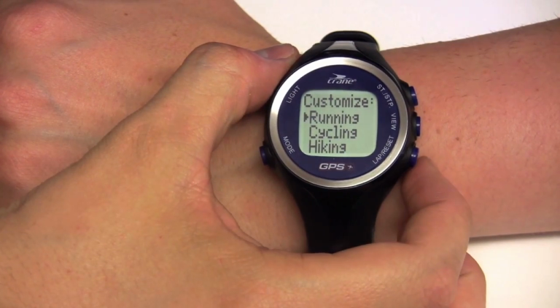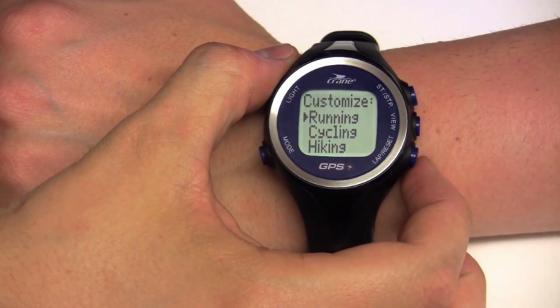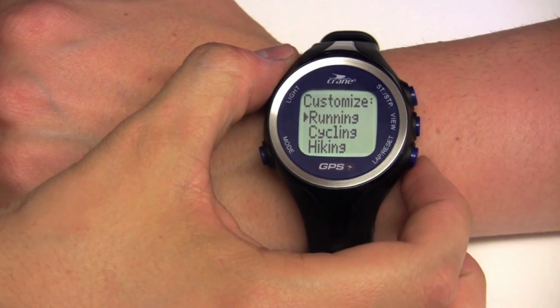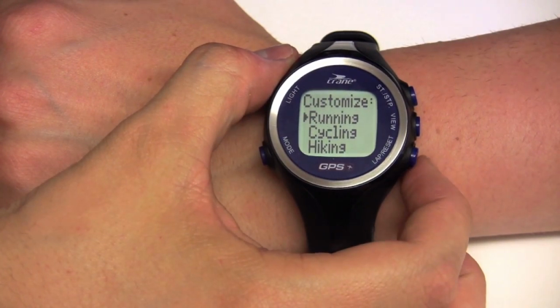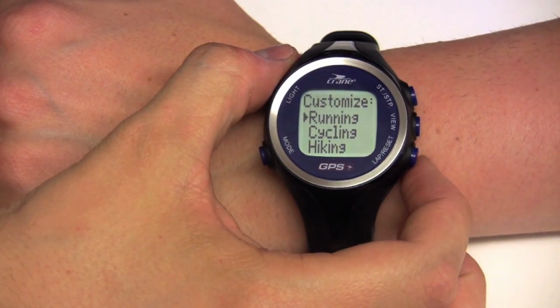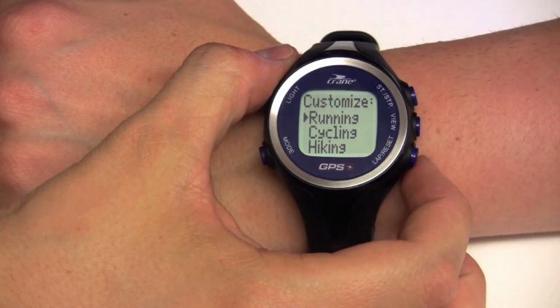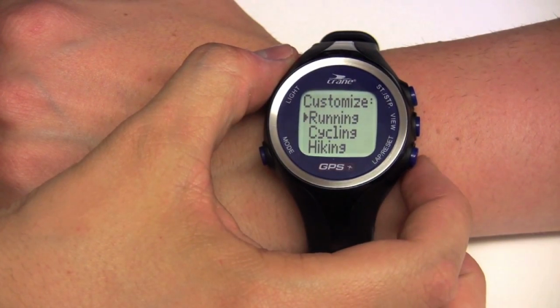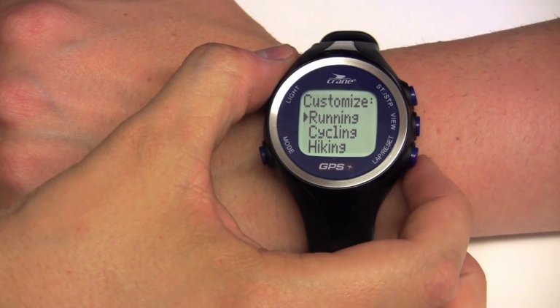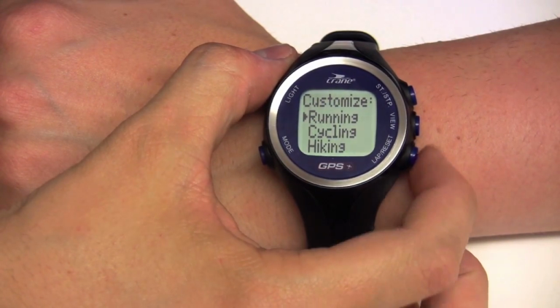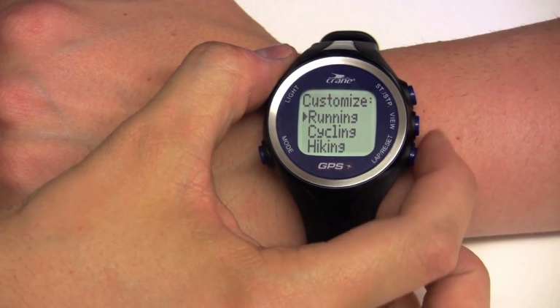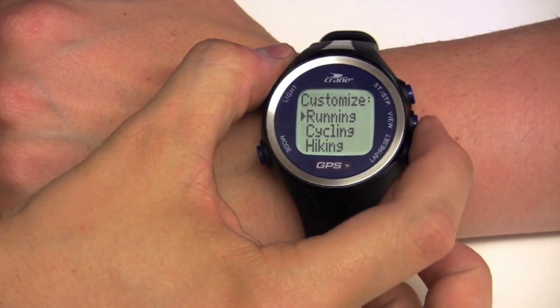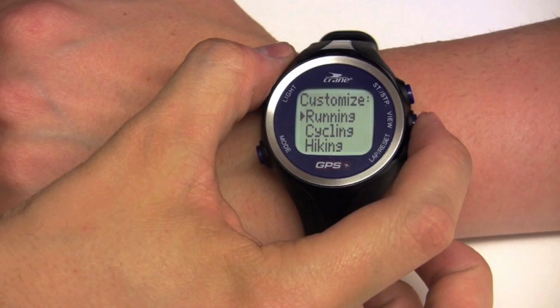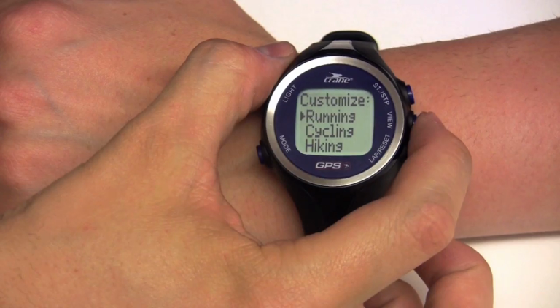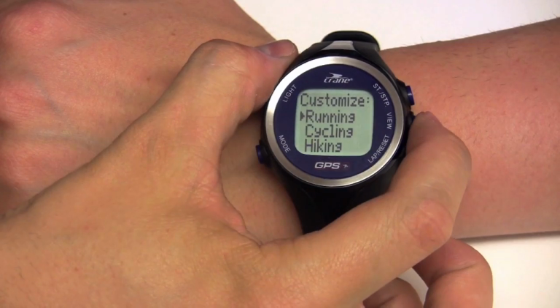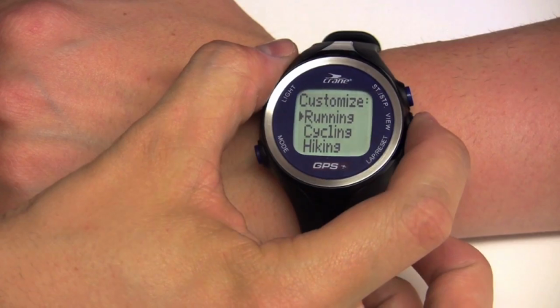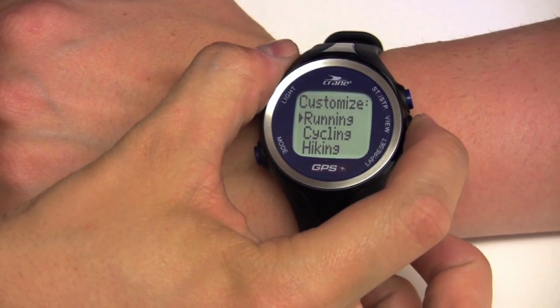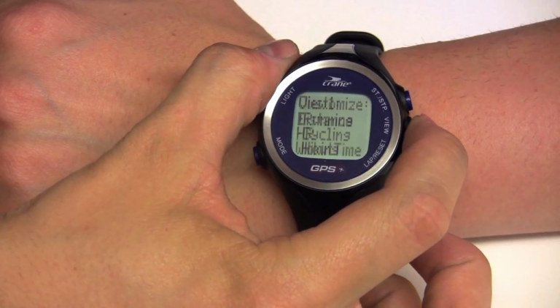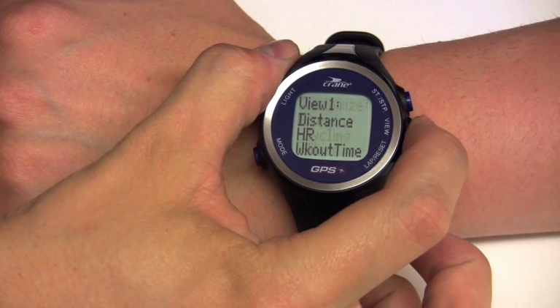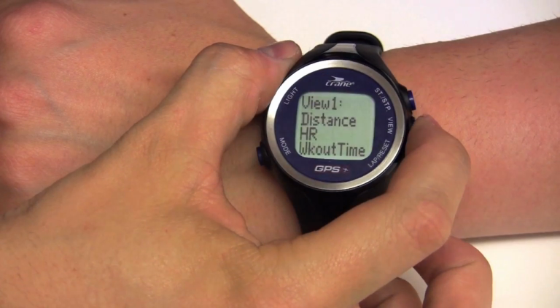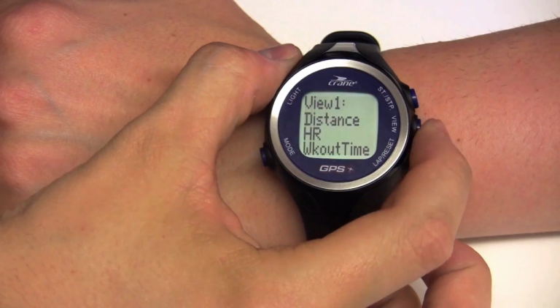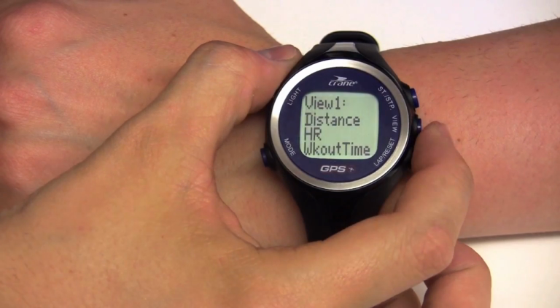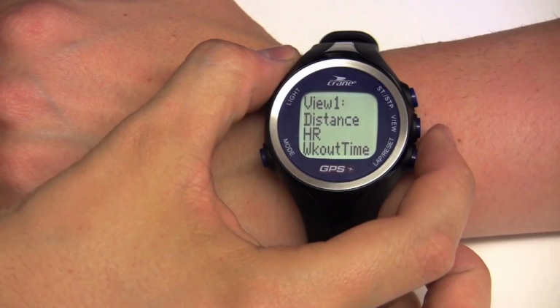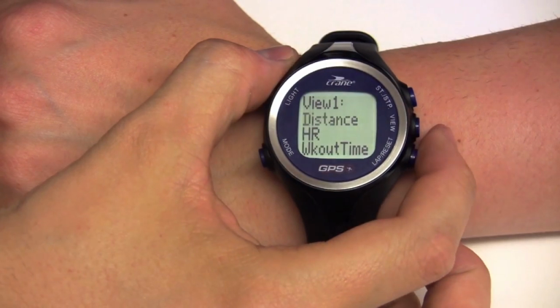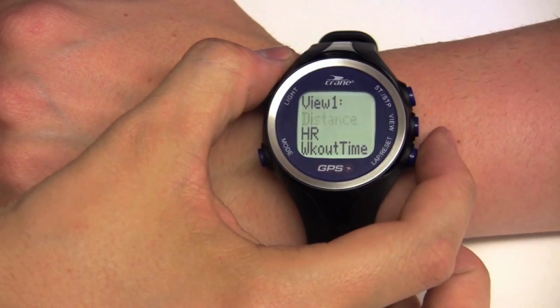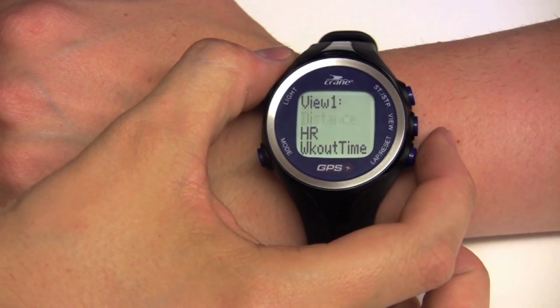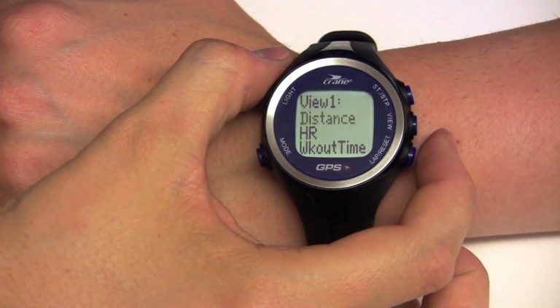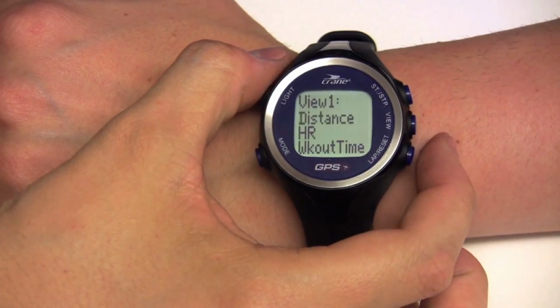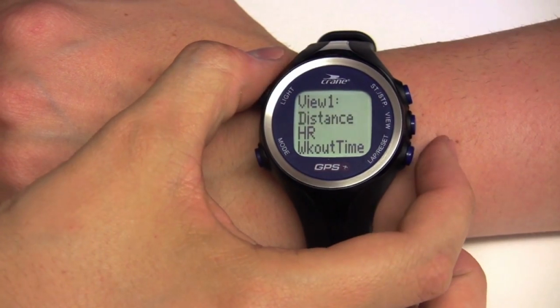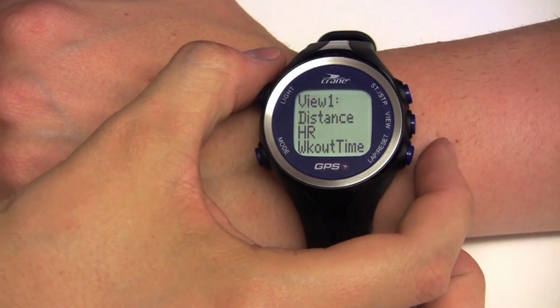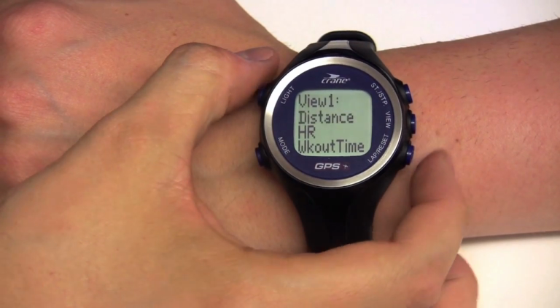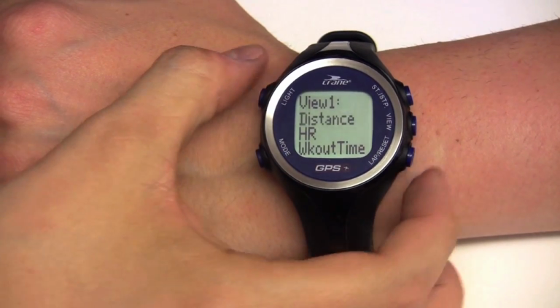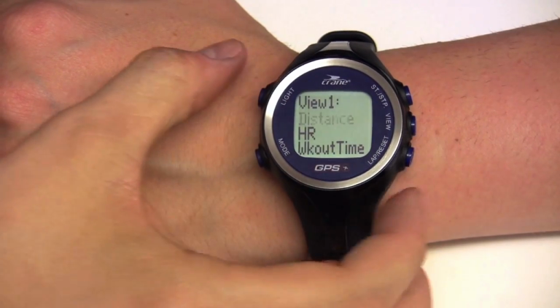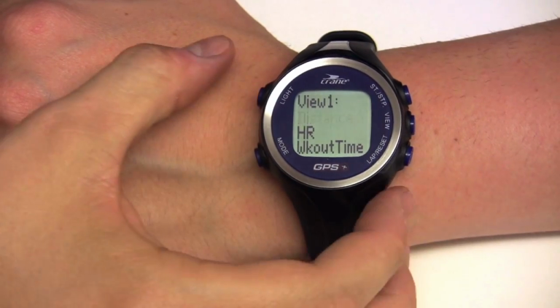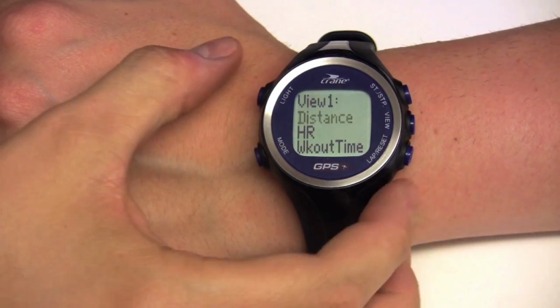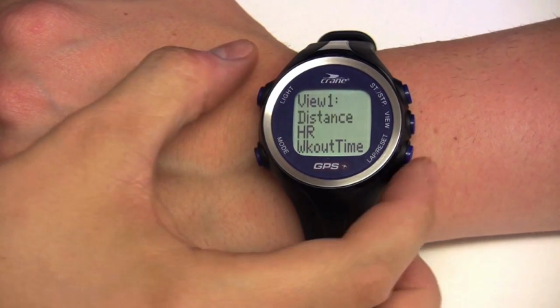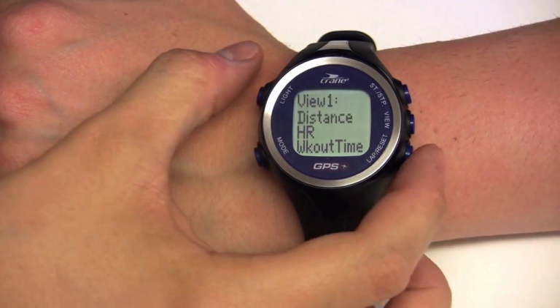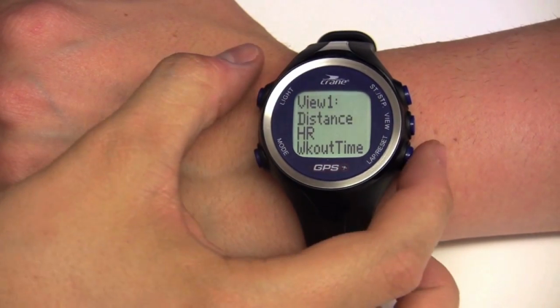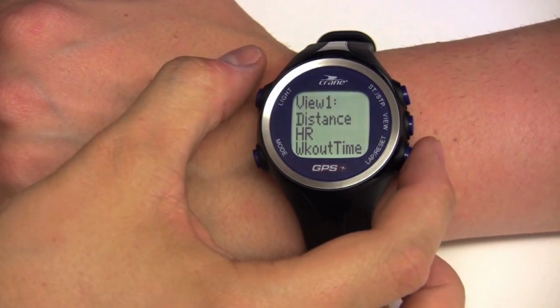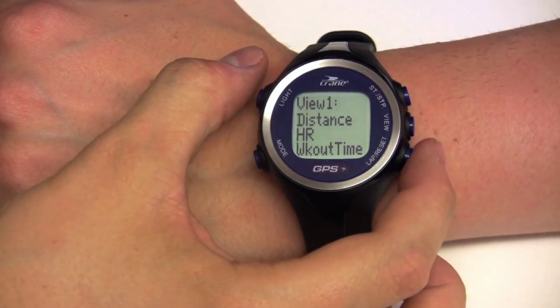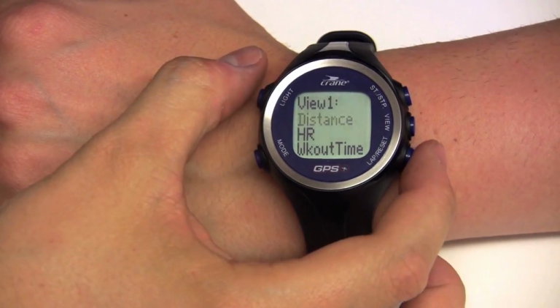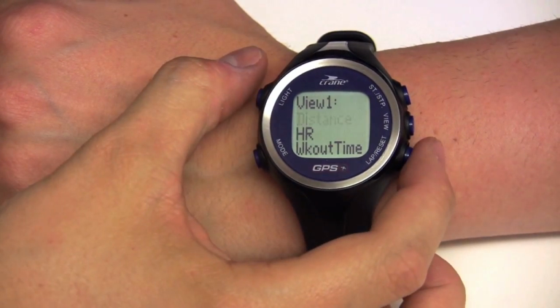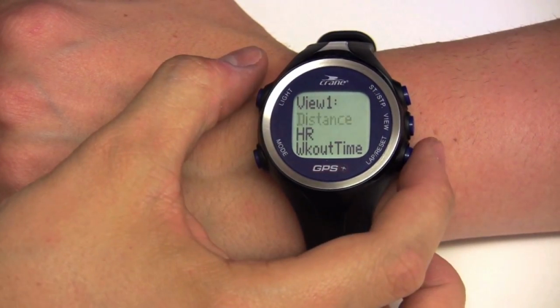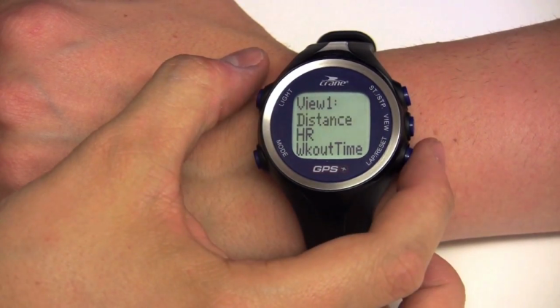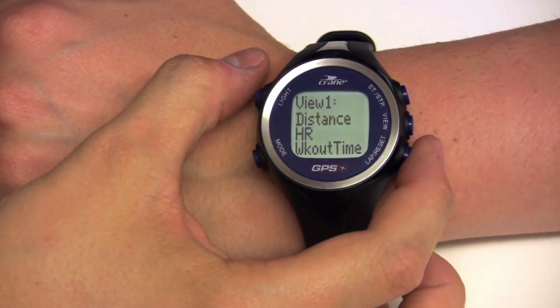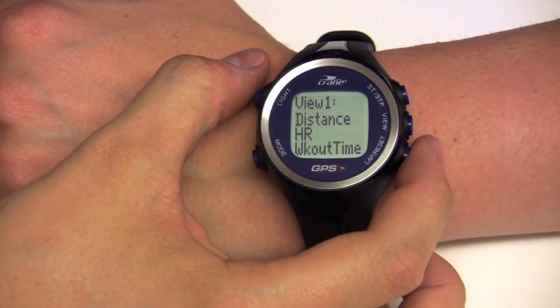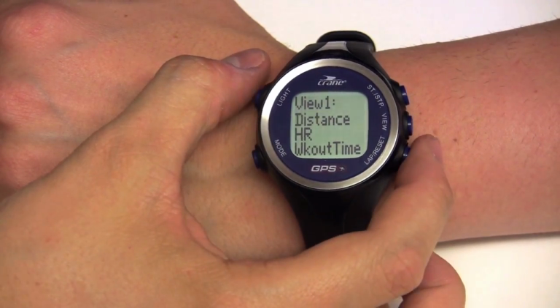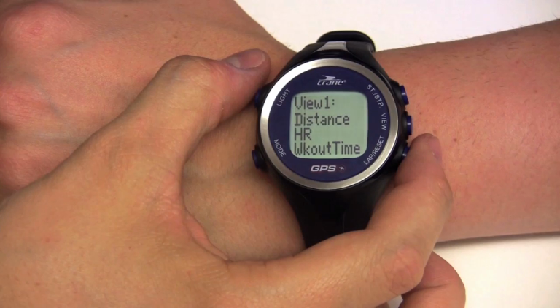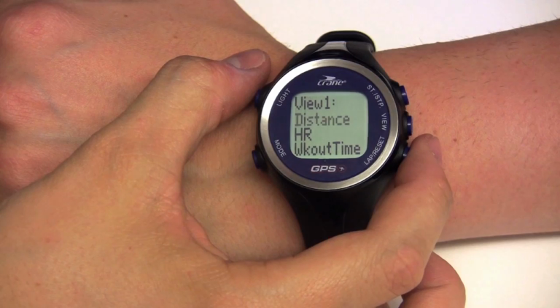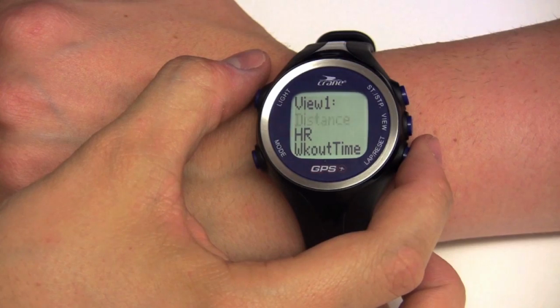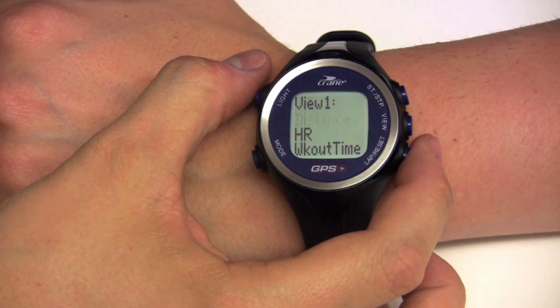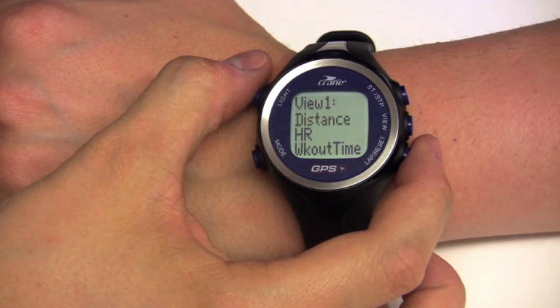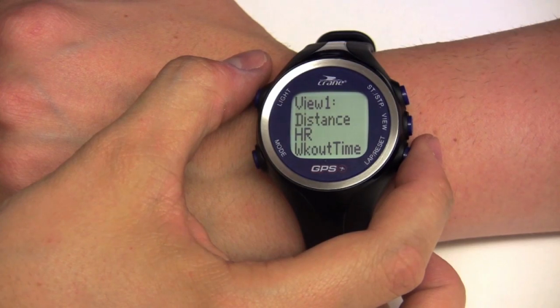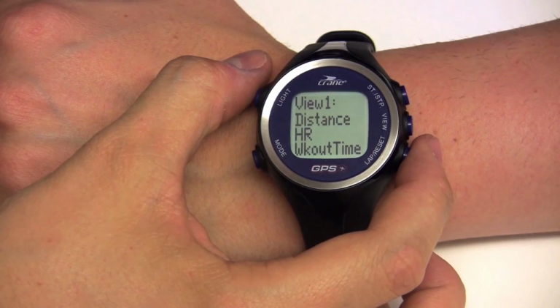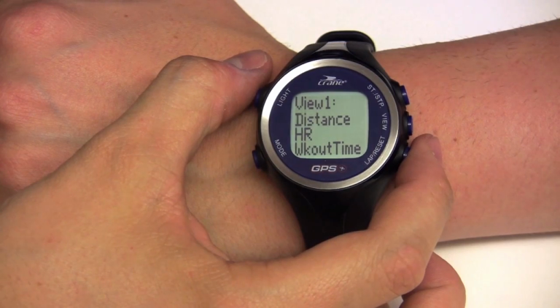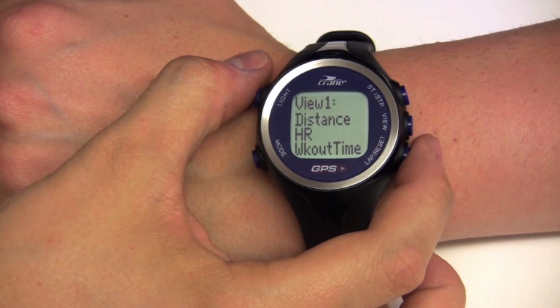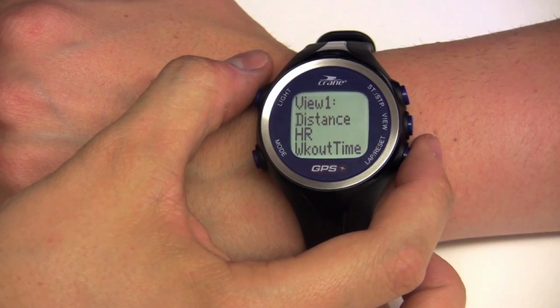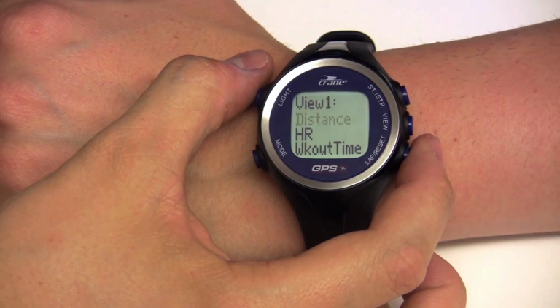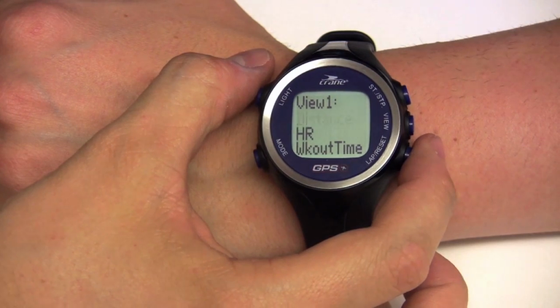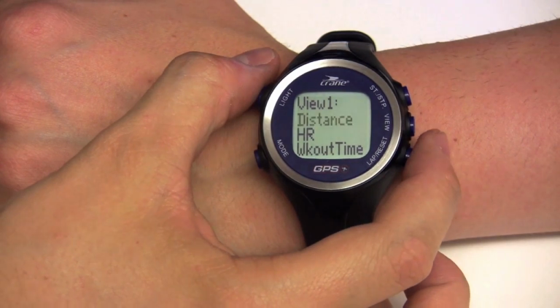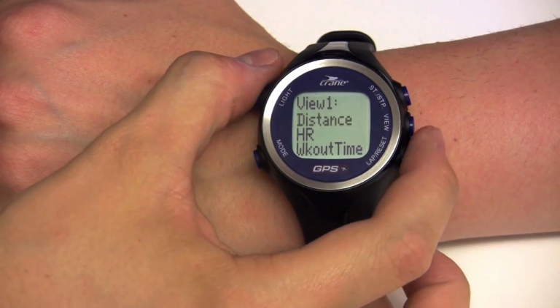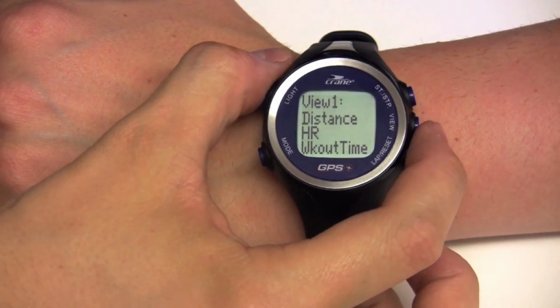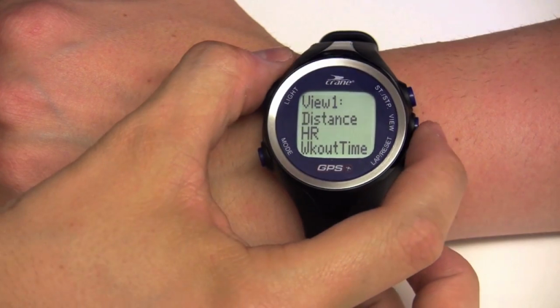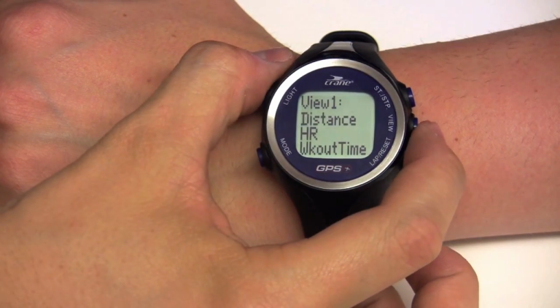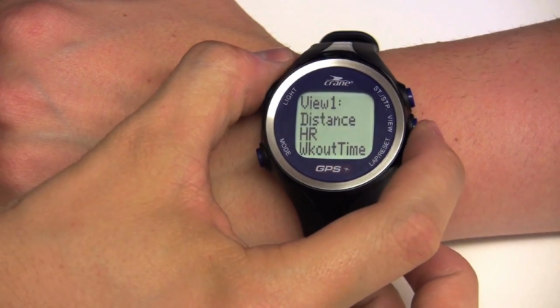With the smart screen feature, you have the possibility to assign three profile areas individually with nine functions.